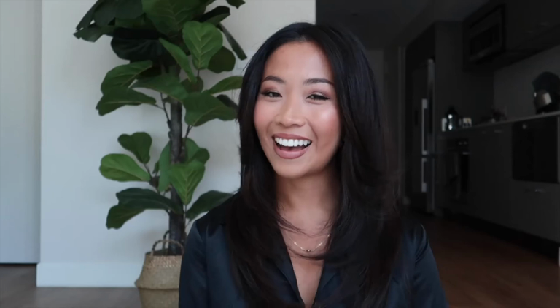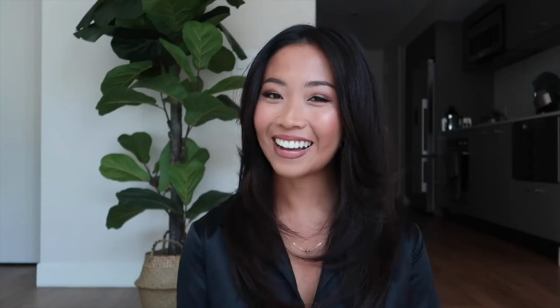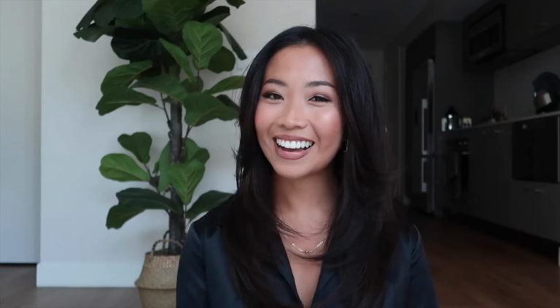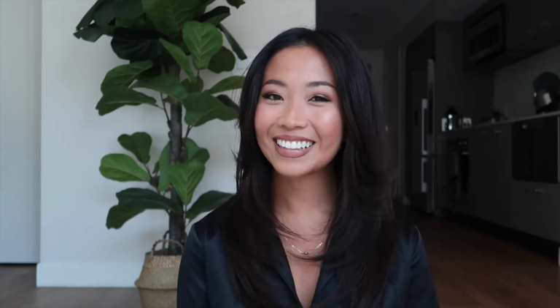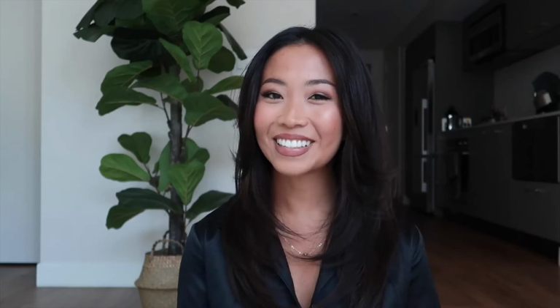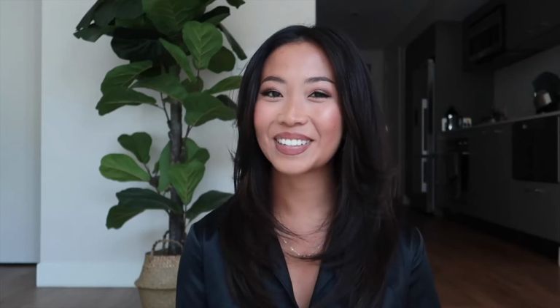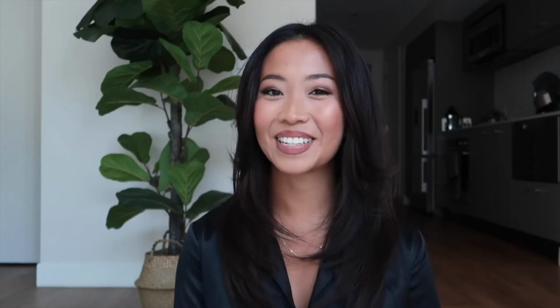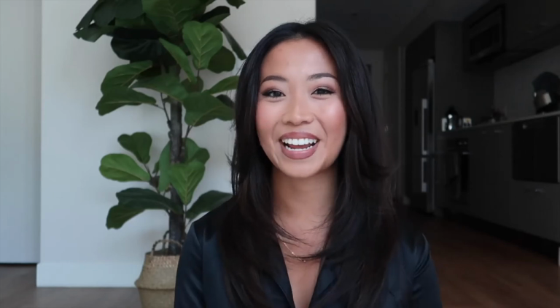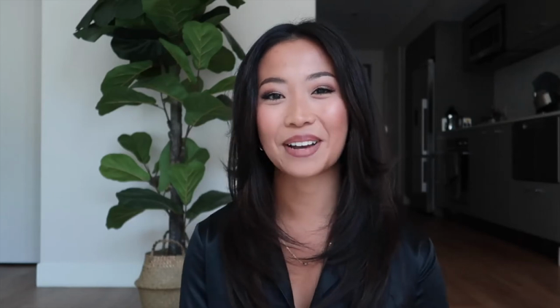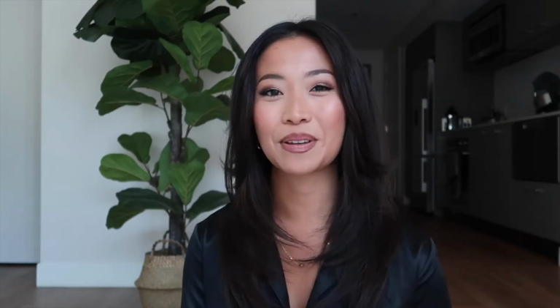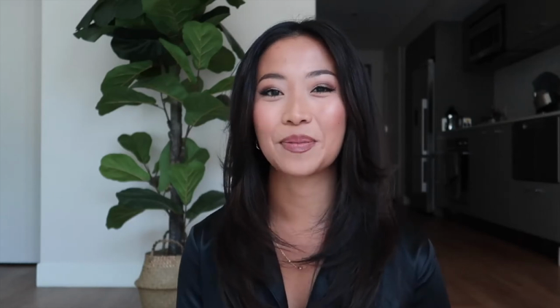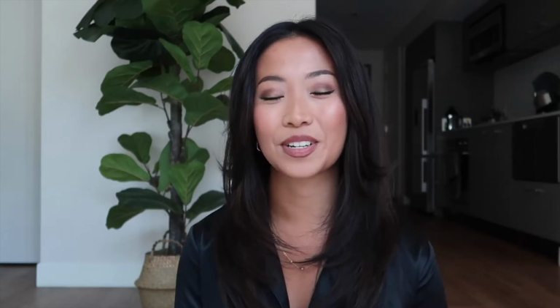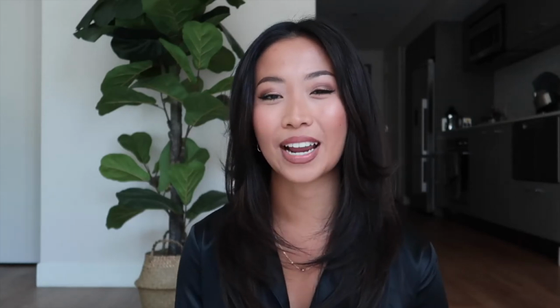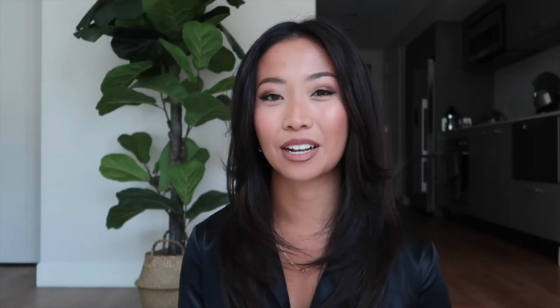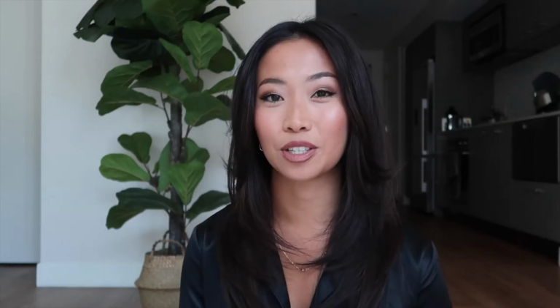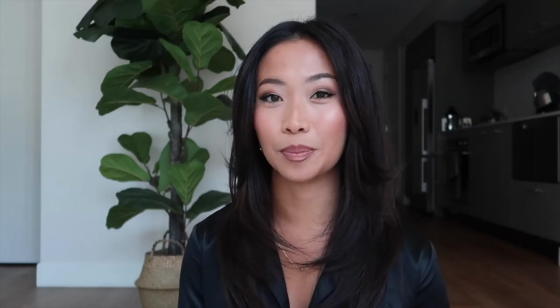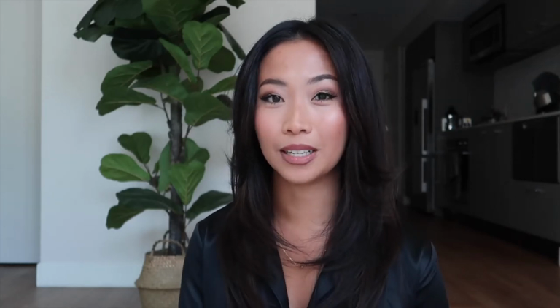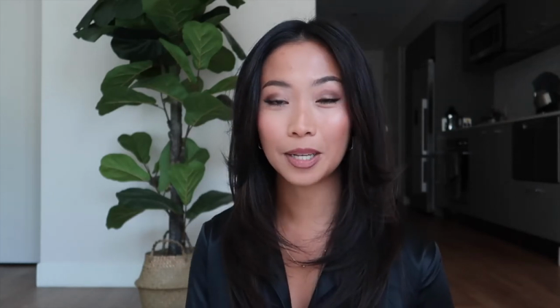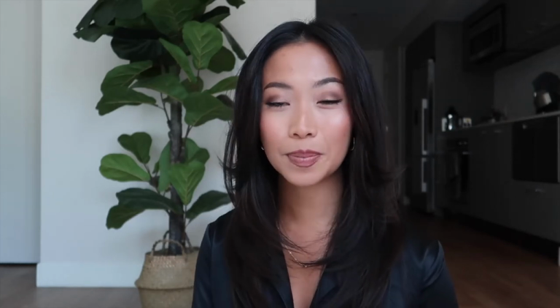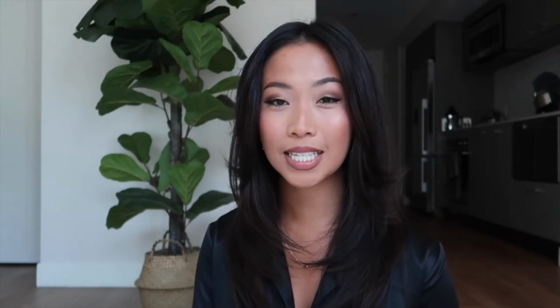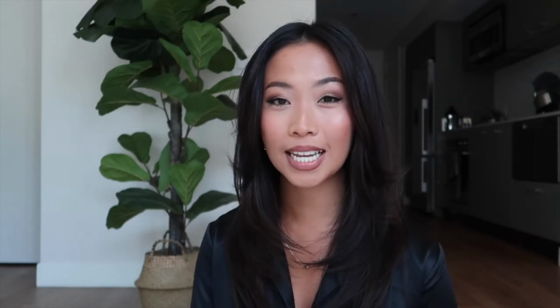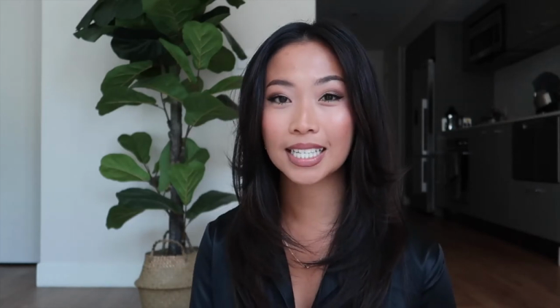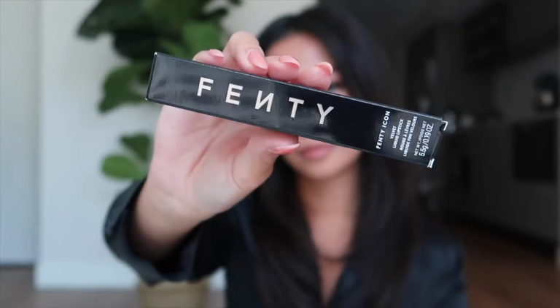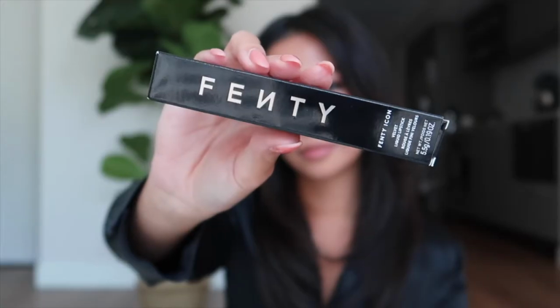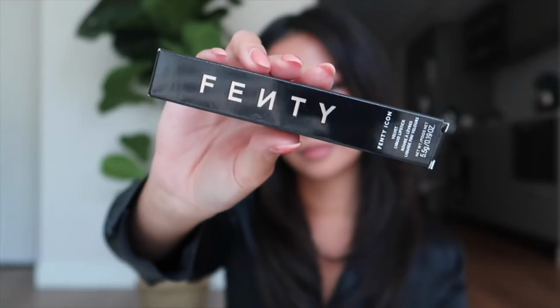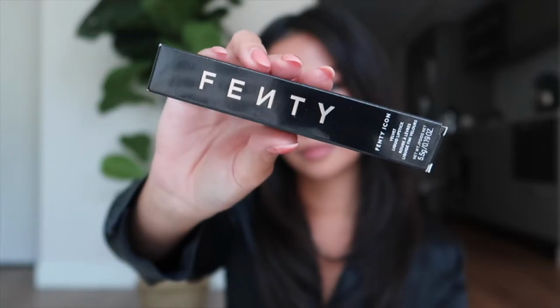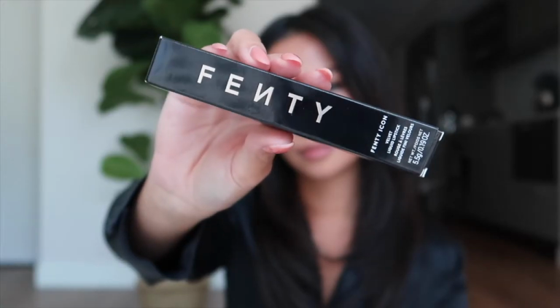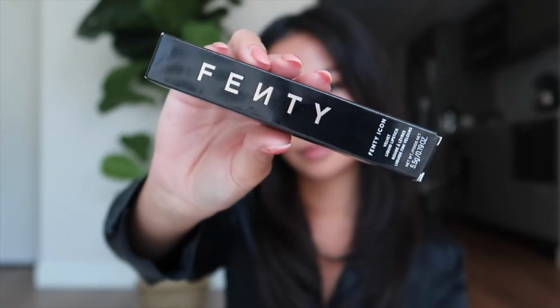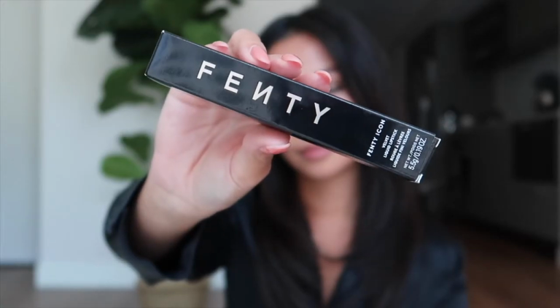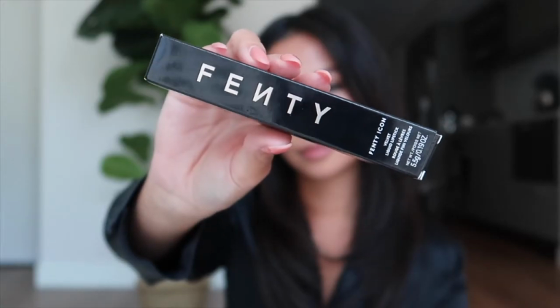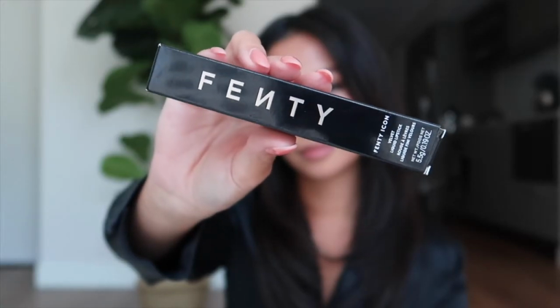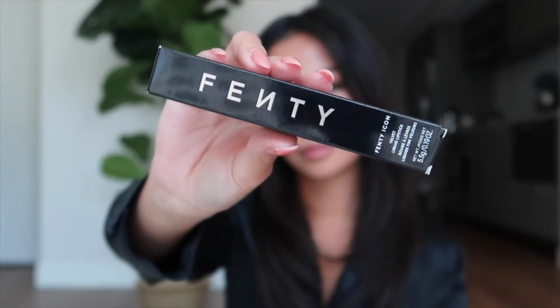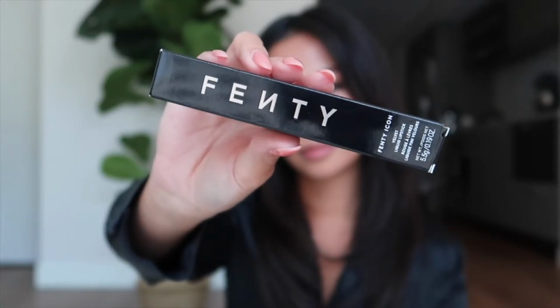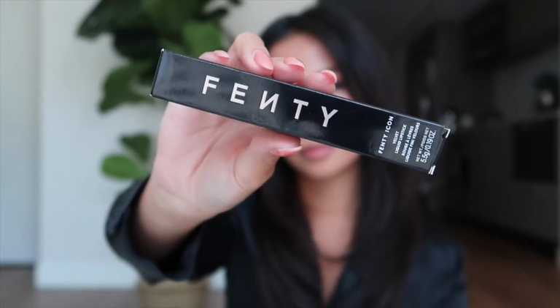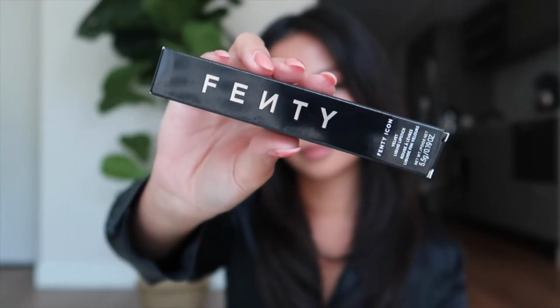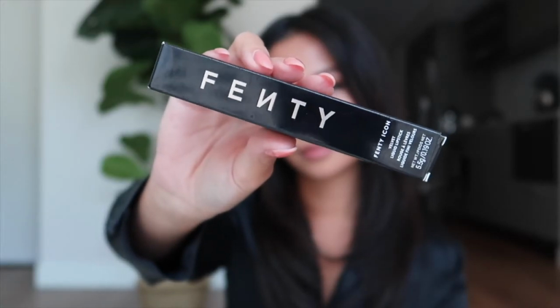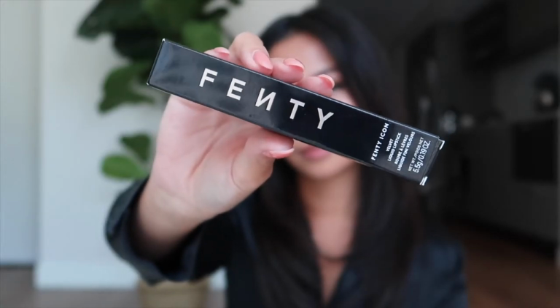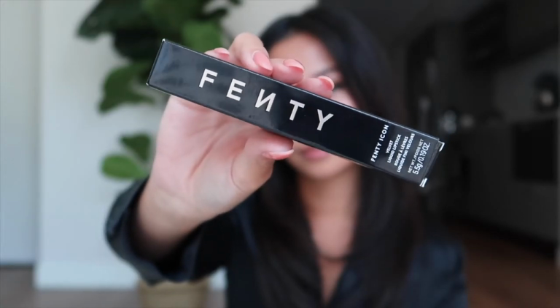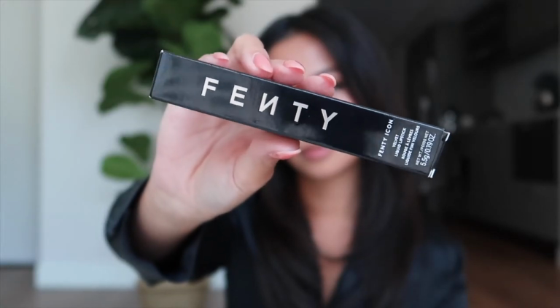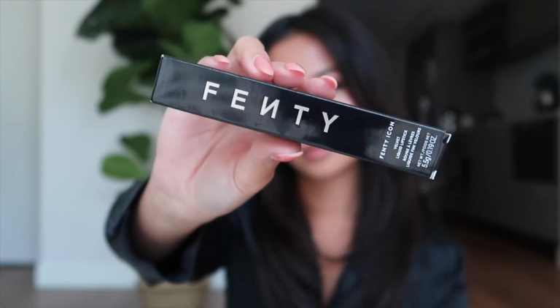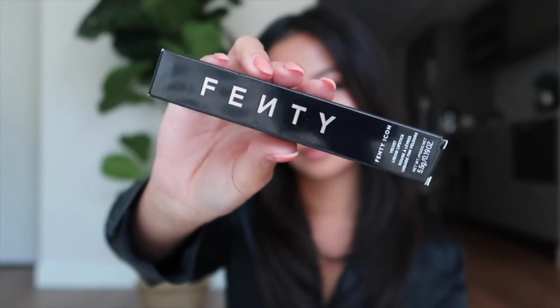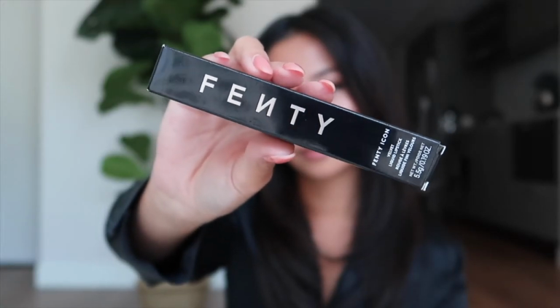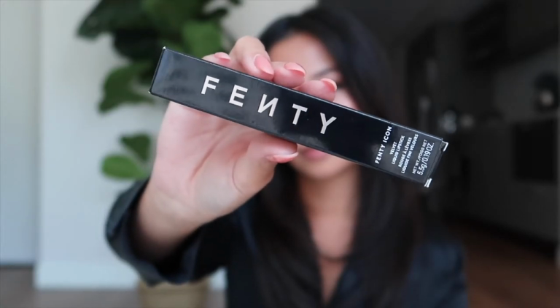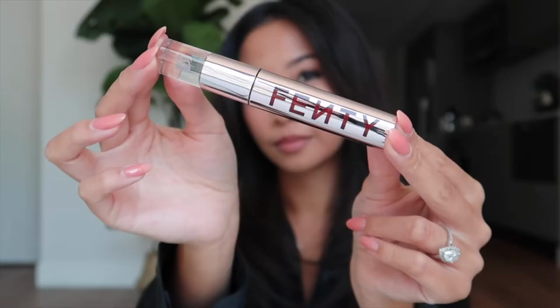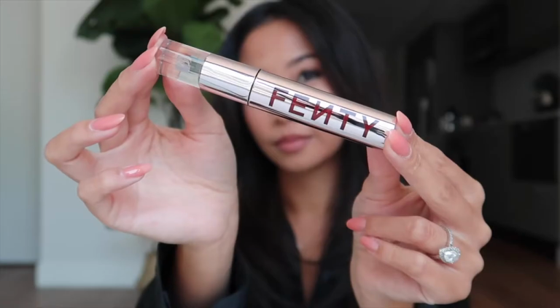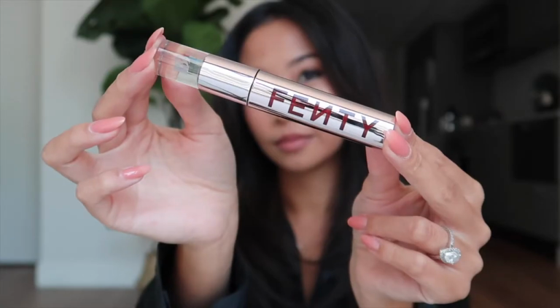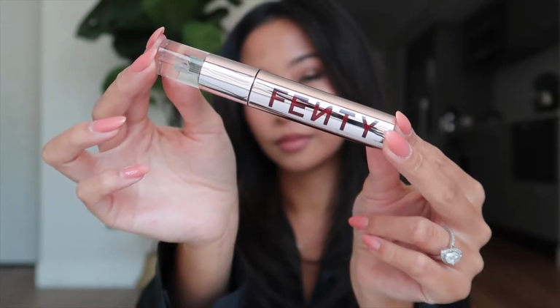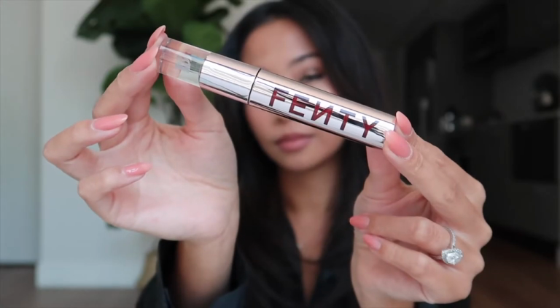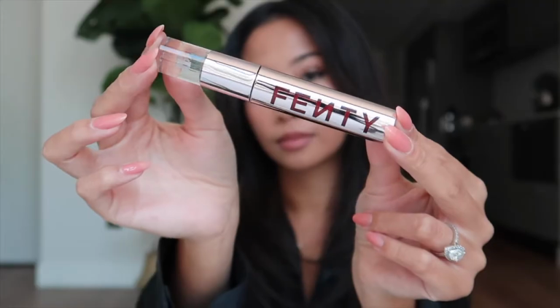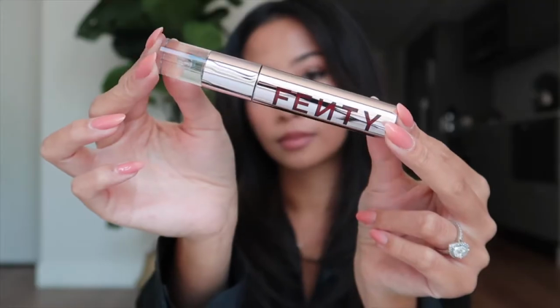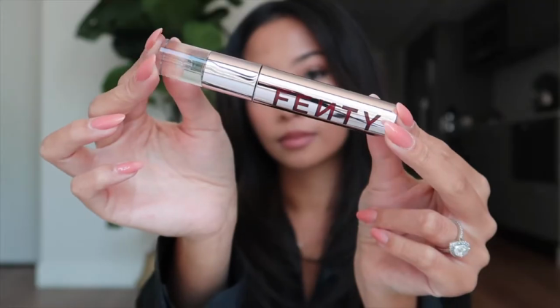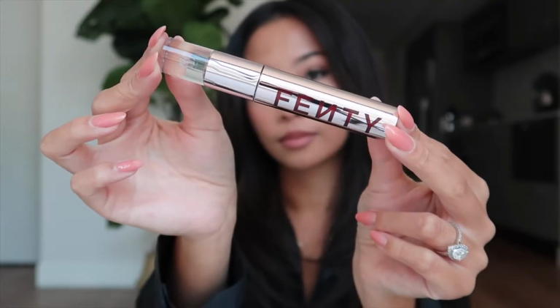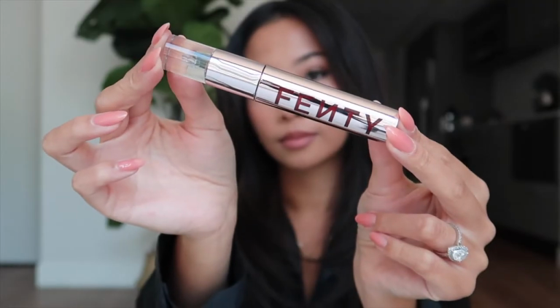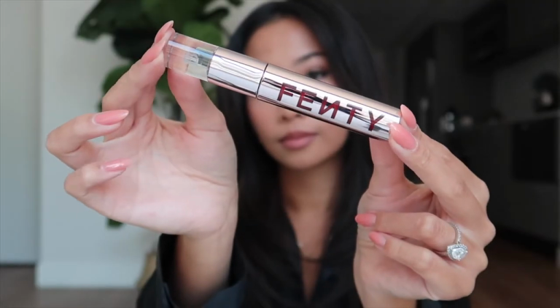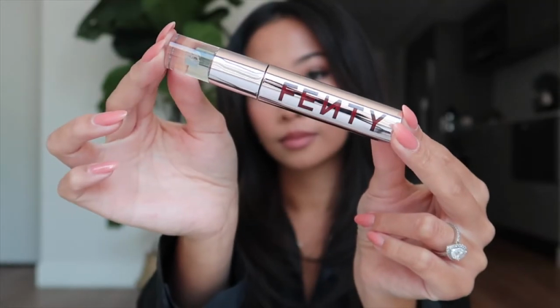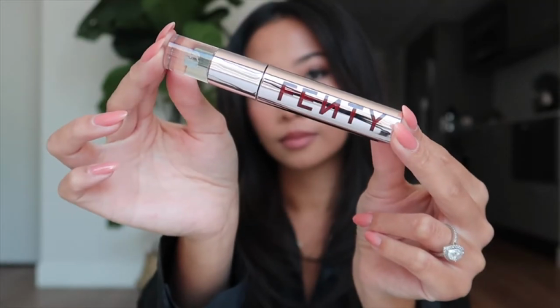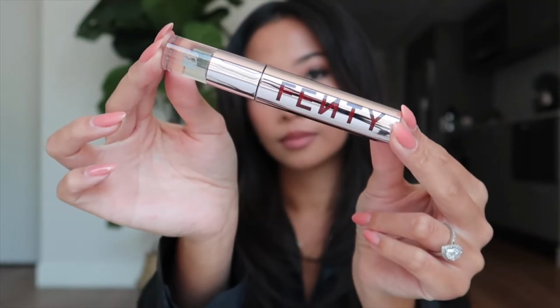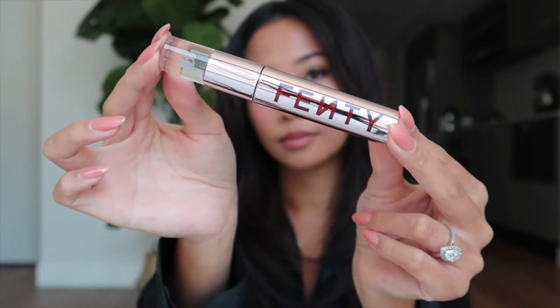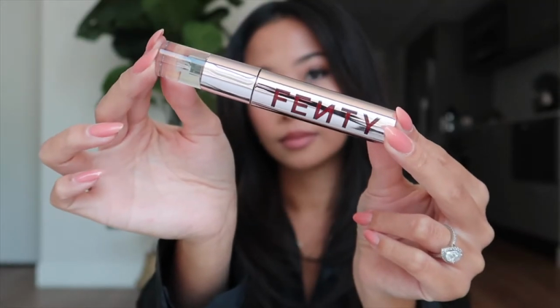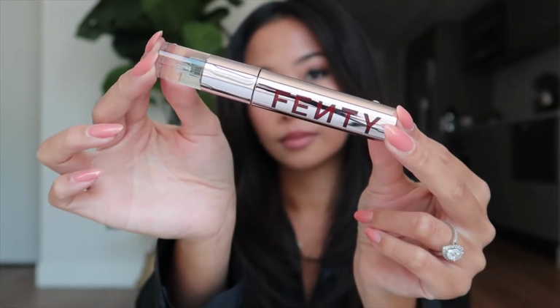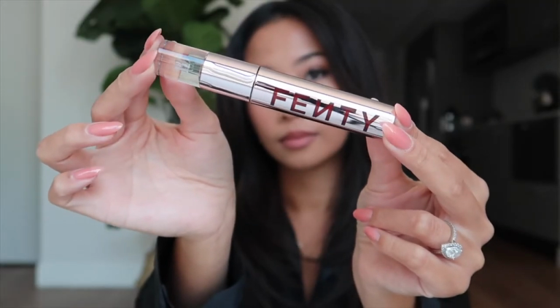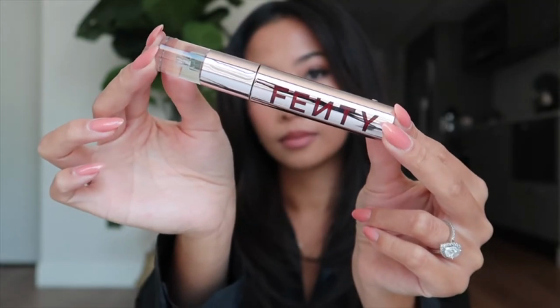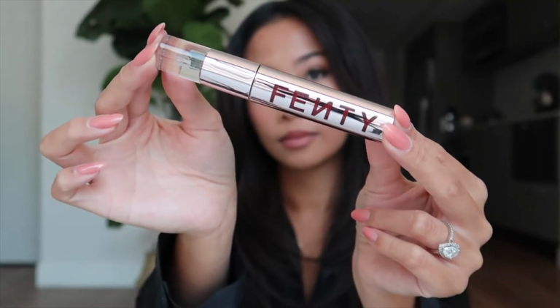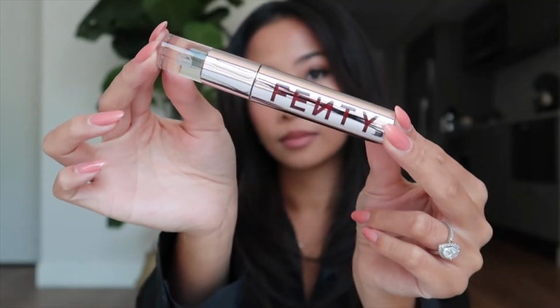Hi guys! So today I'm going to be trying out some lipsticks — the Velvet Liquid Lipstick by Fenty Beauty. I got them in three shades.